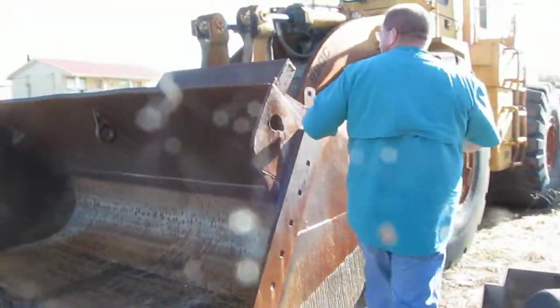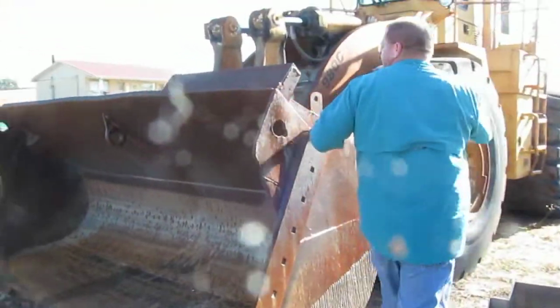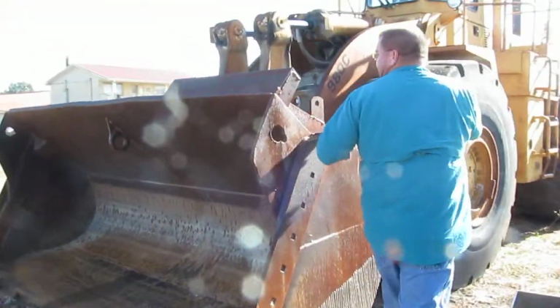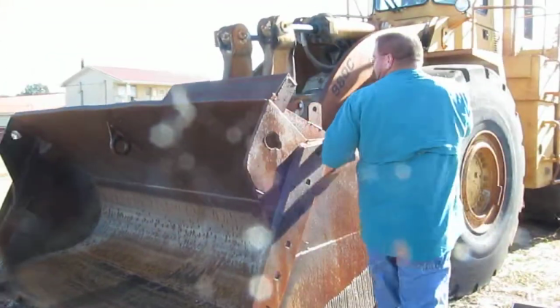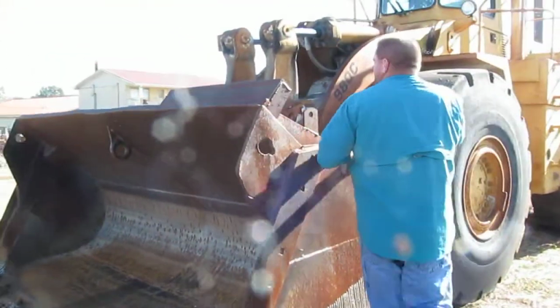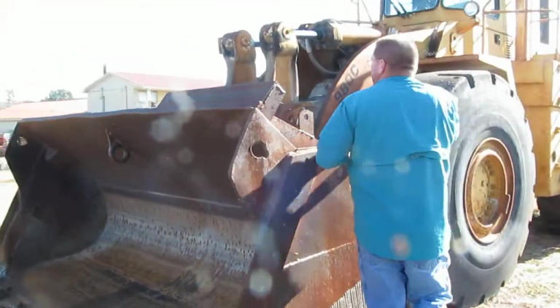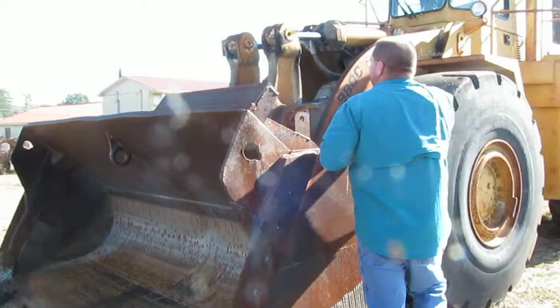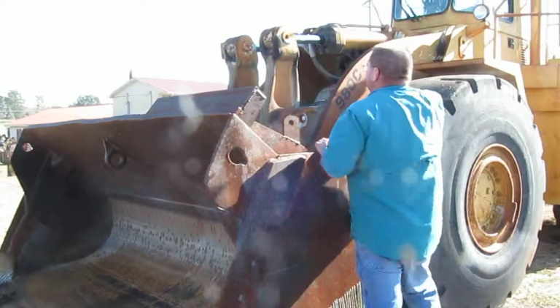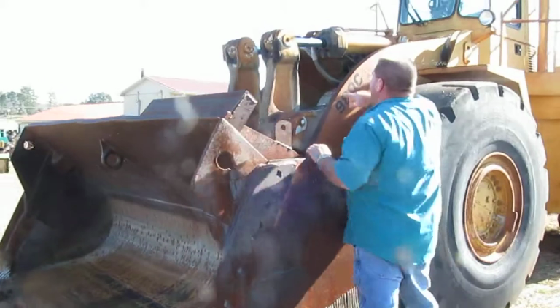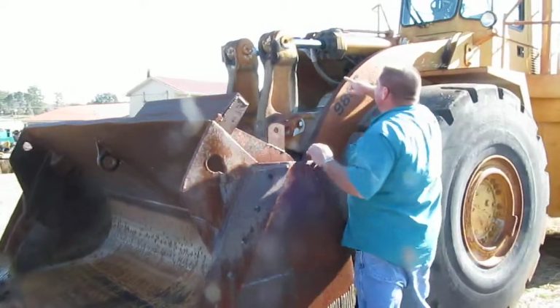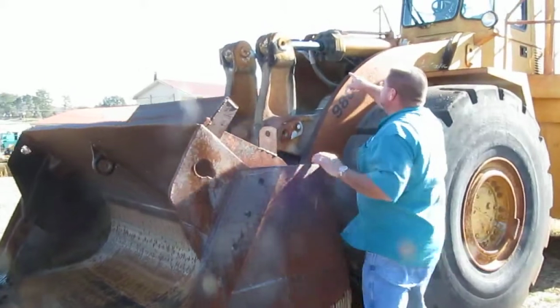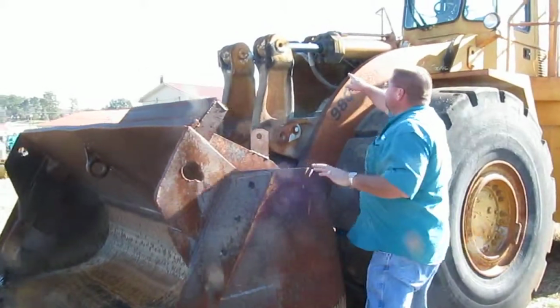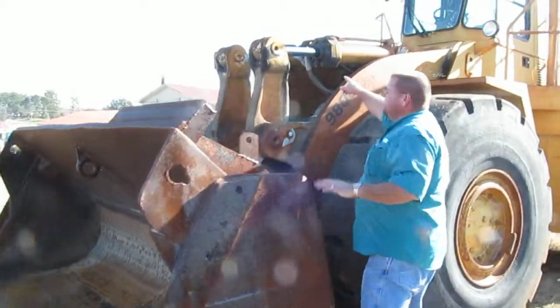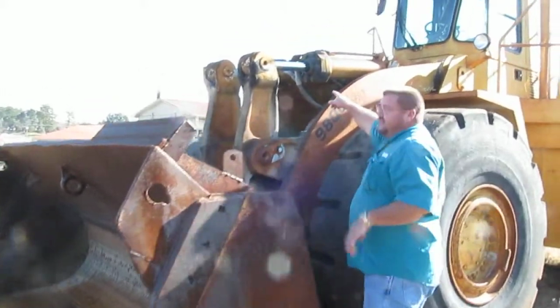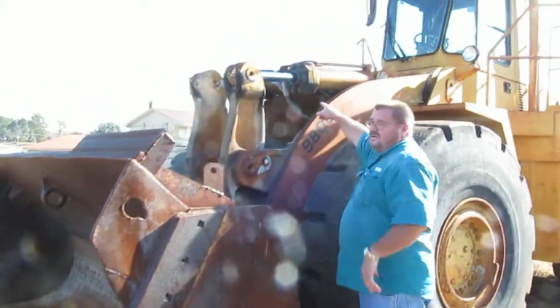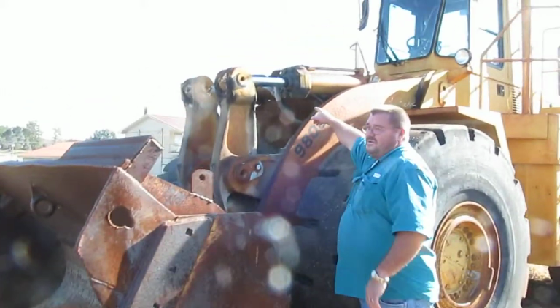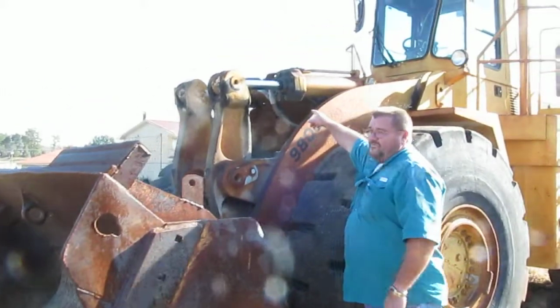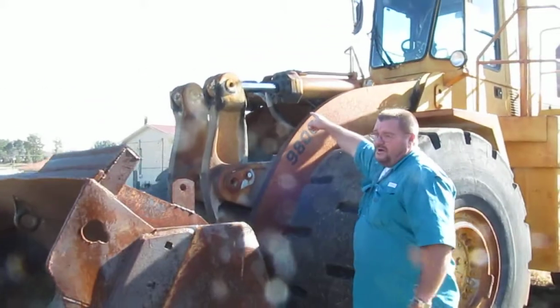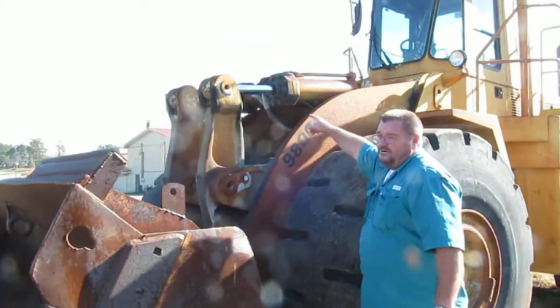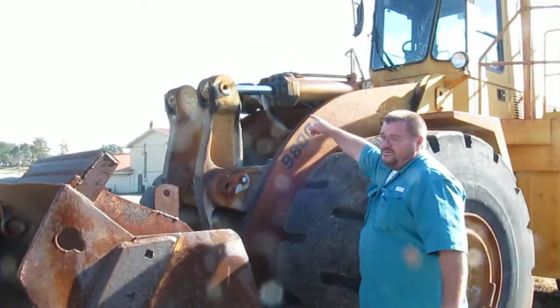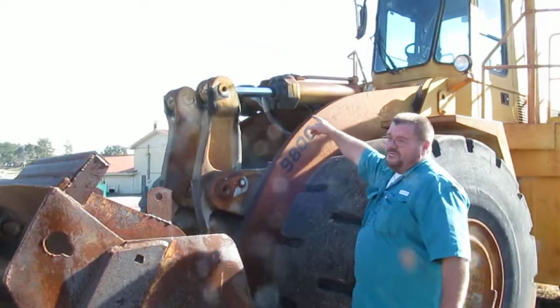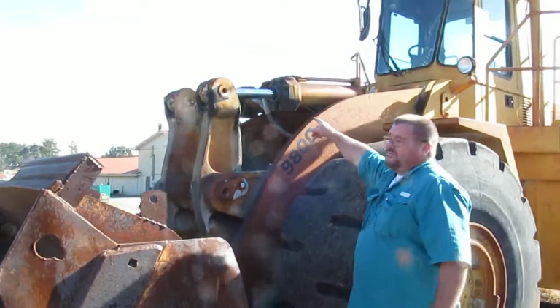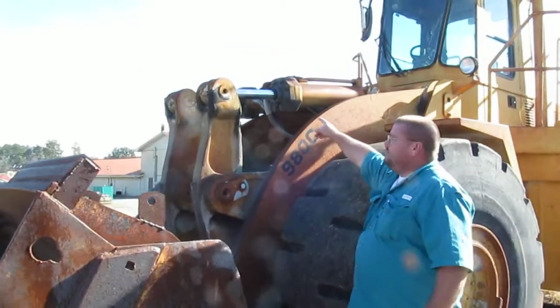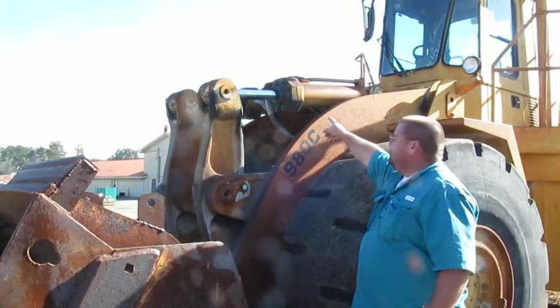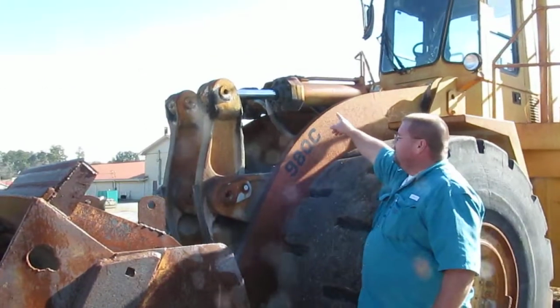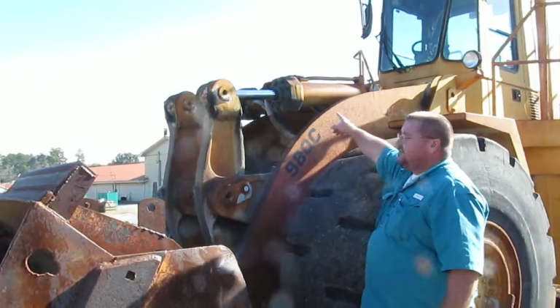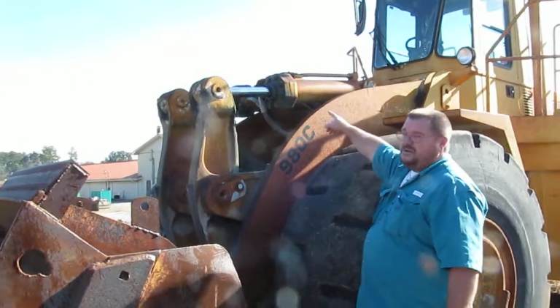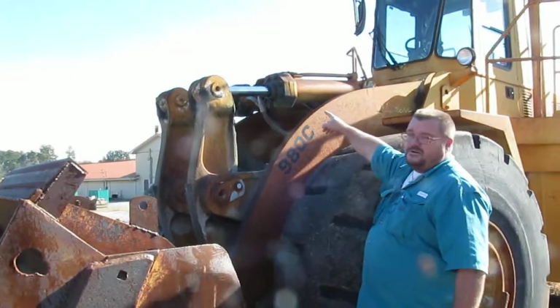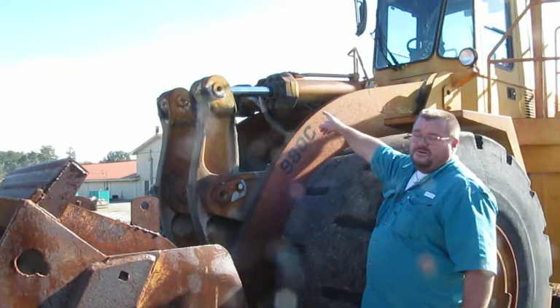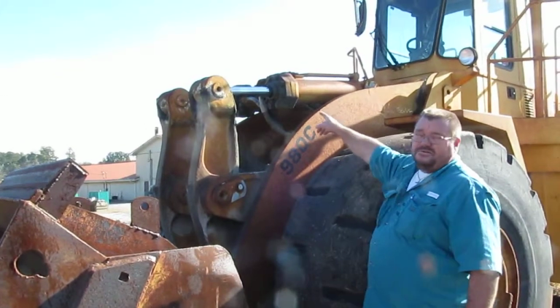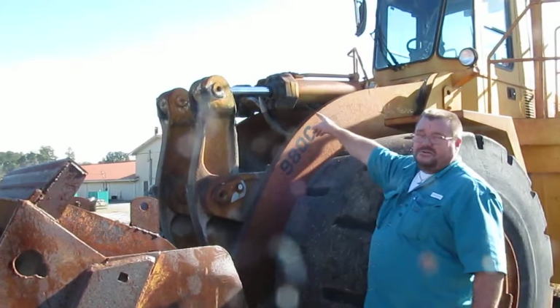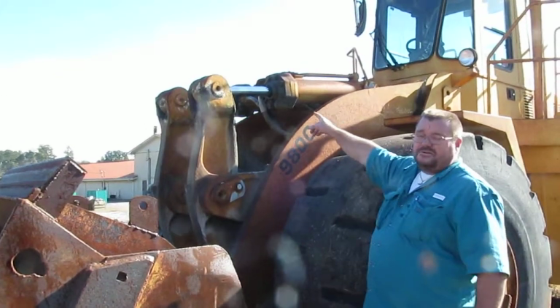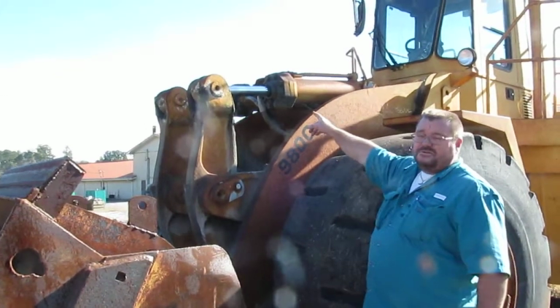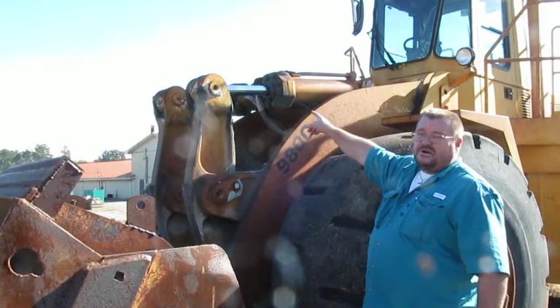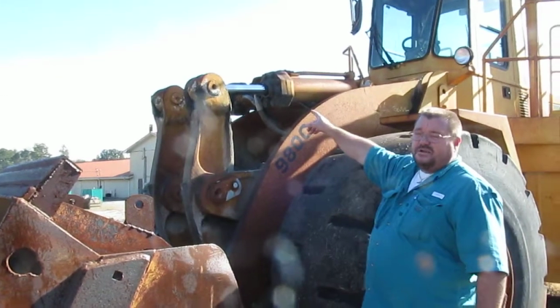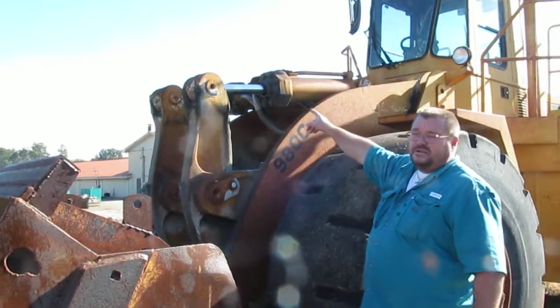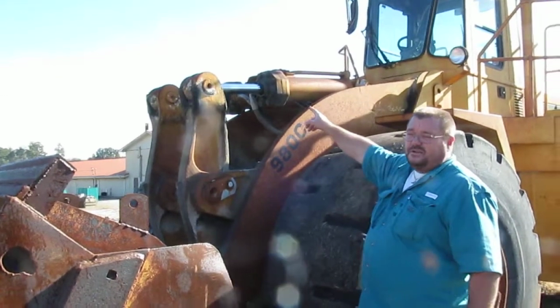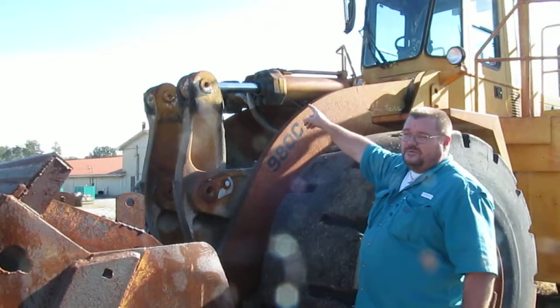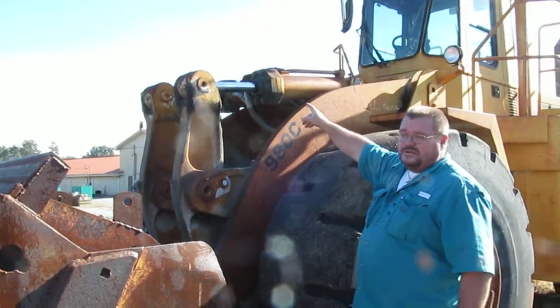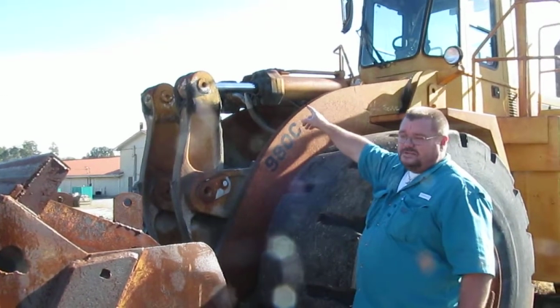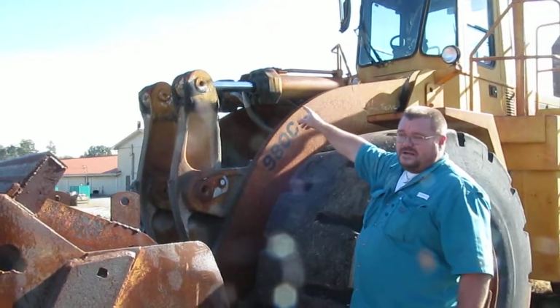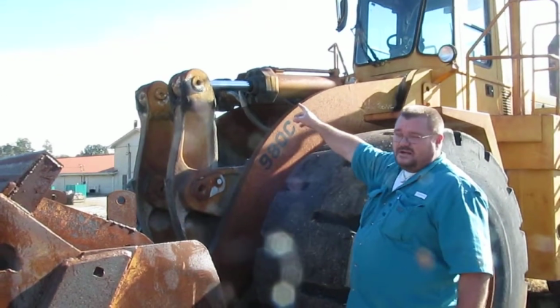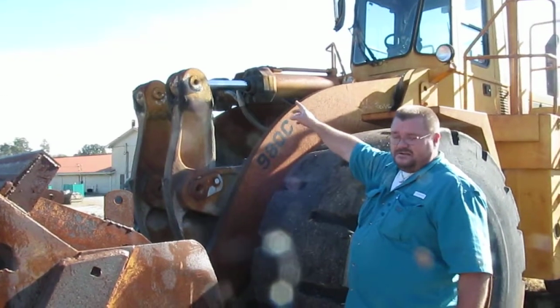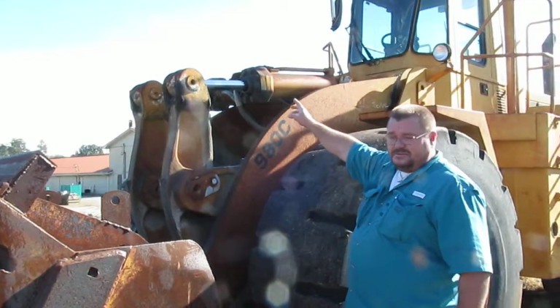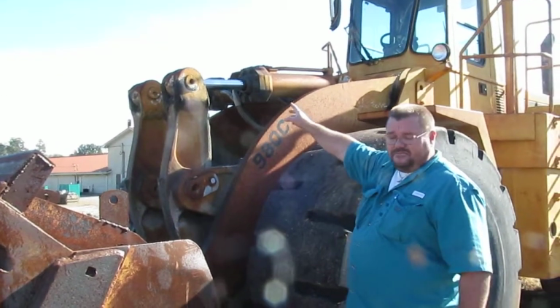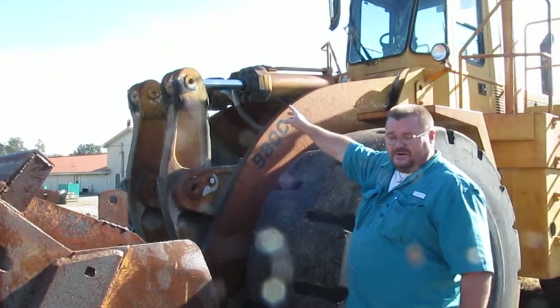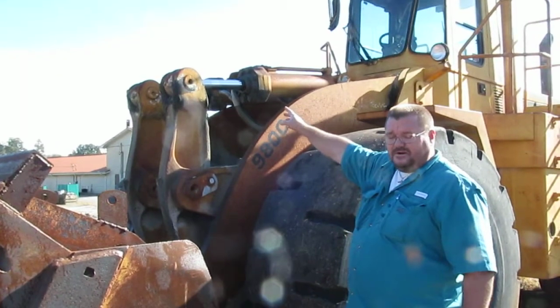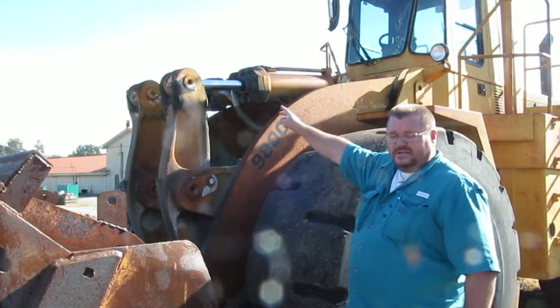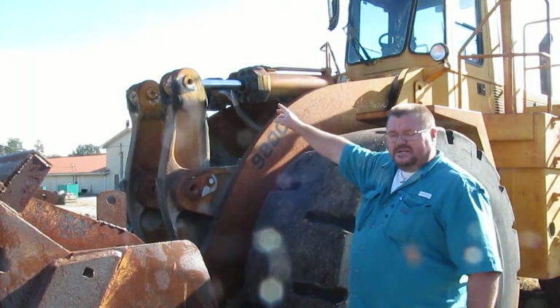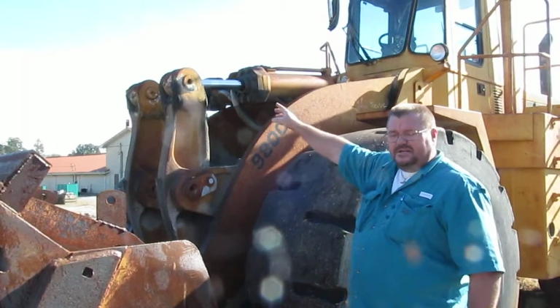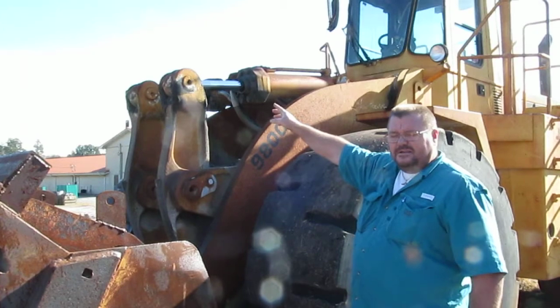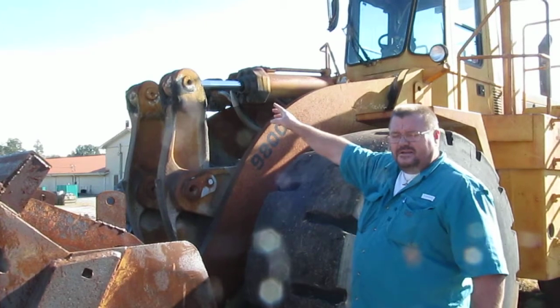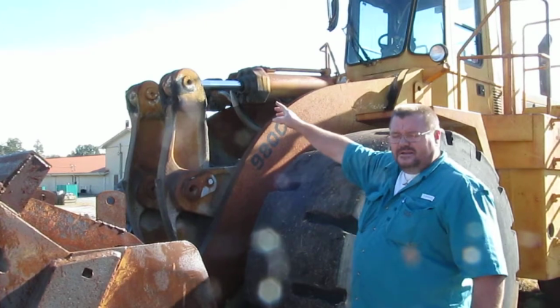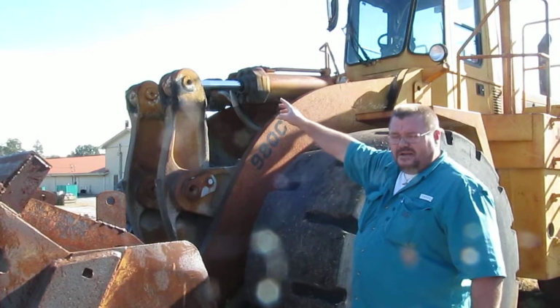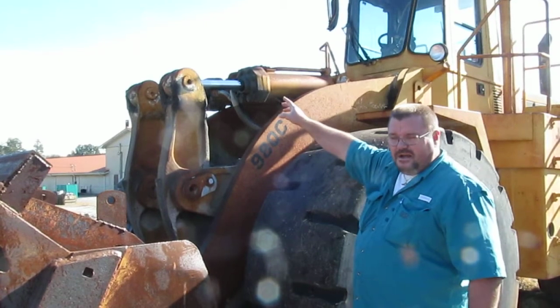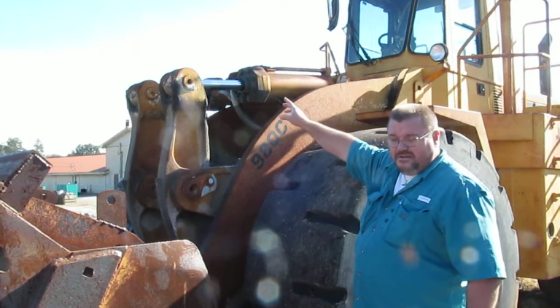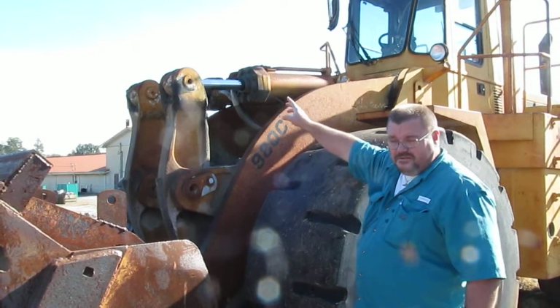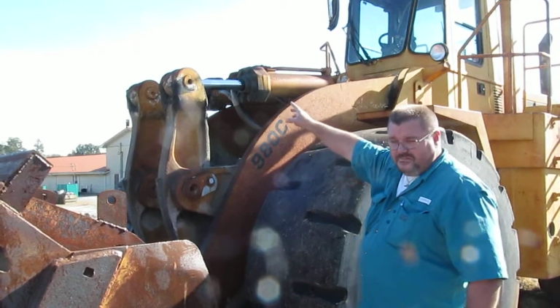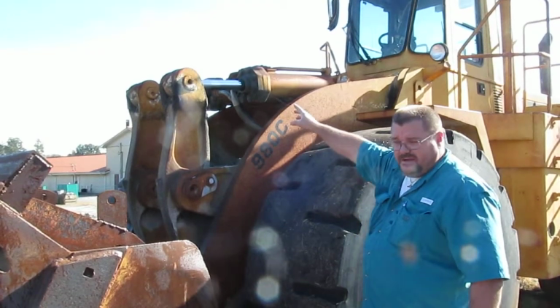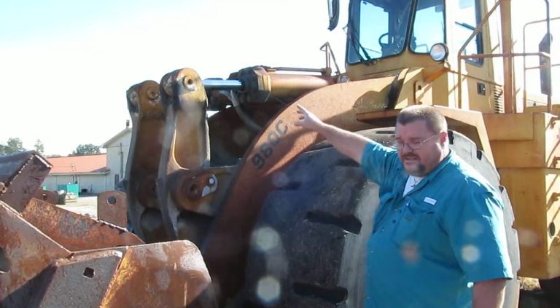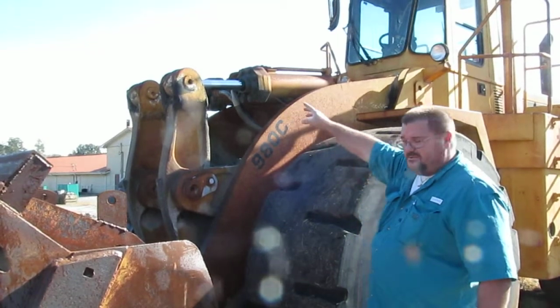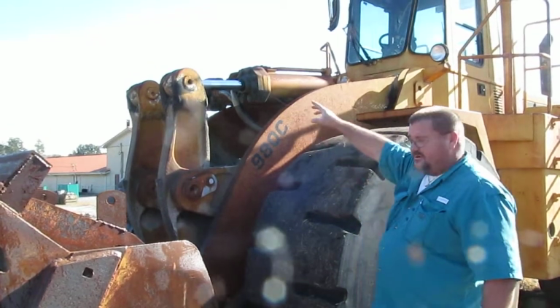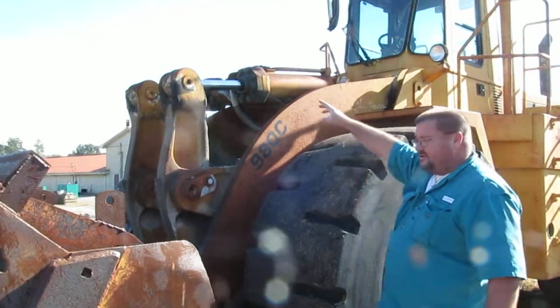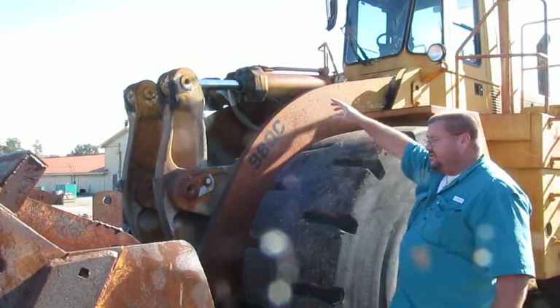Walking over, both bucket curl cylinders are leaking, but it's not a severe leak. It's just mainly drippage.